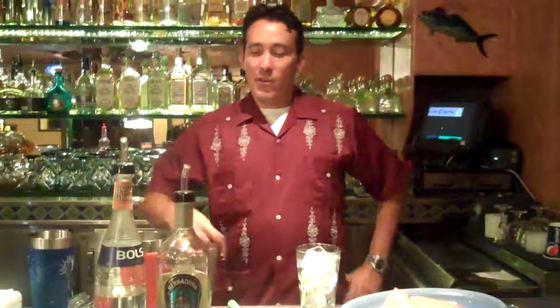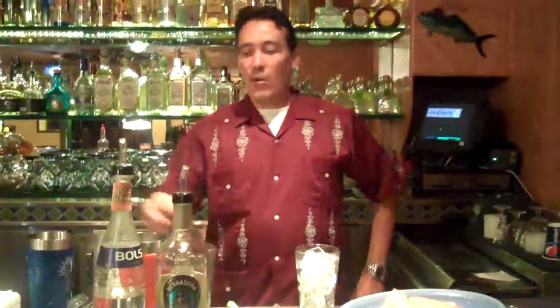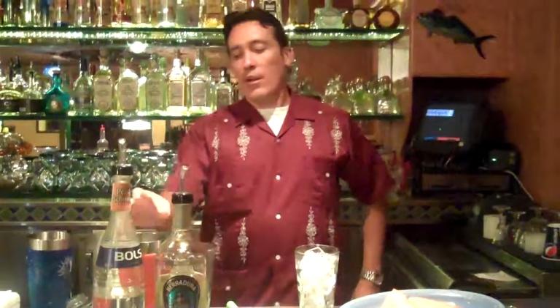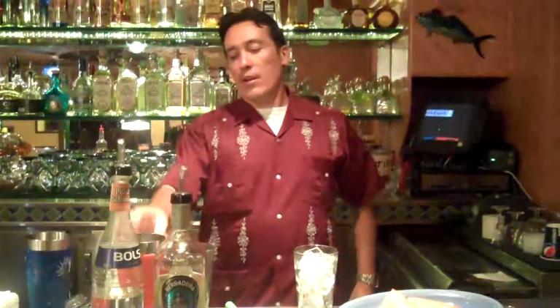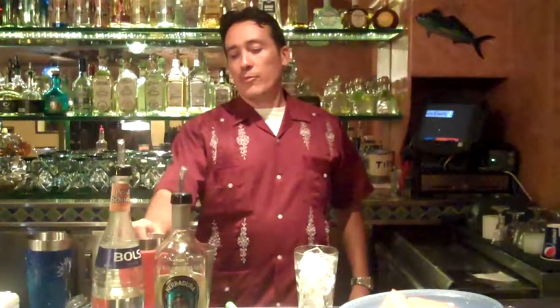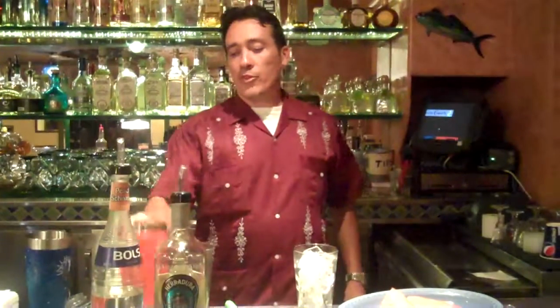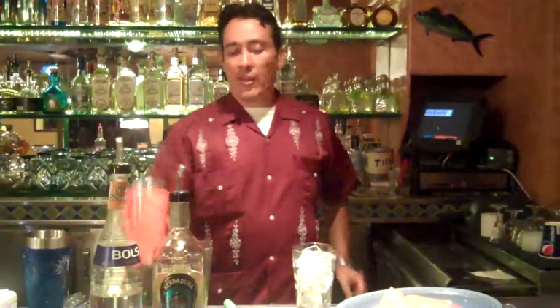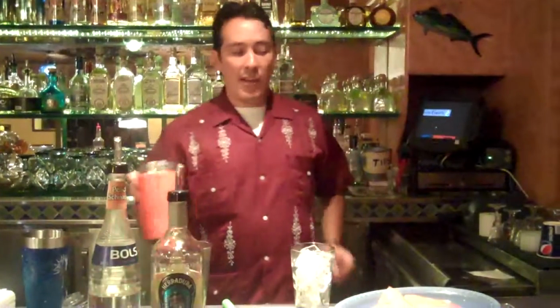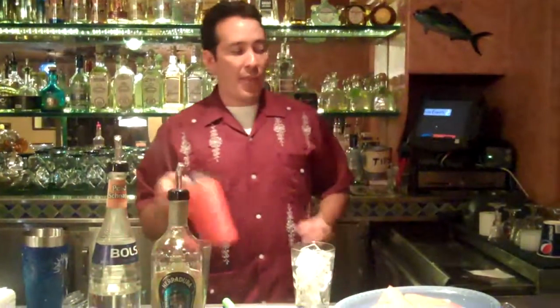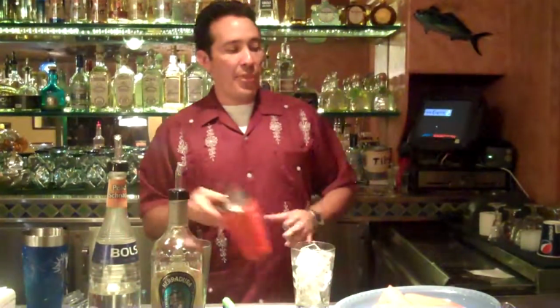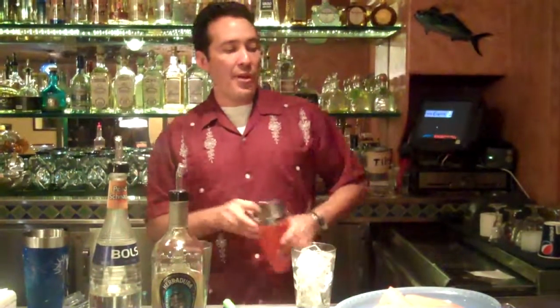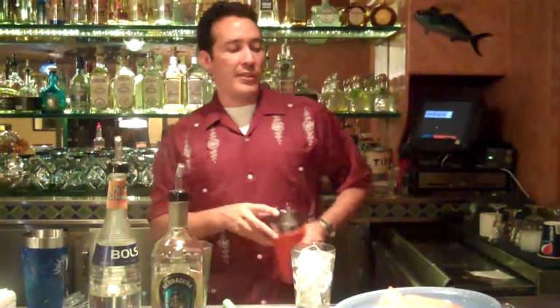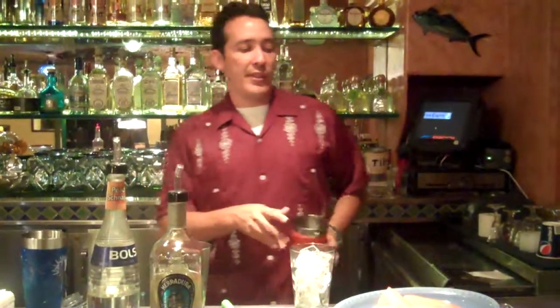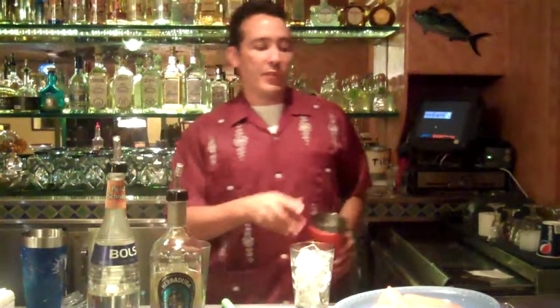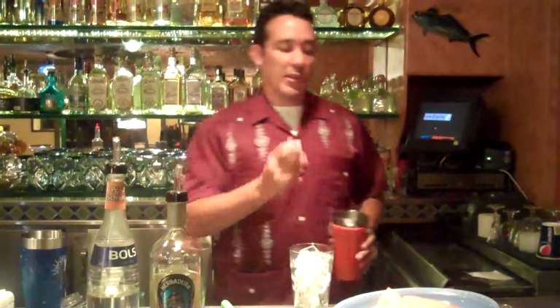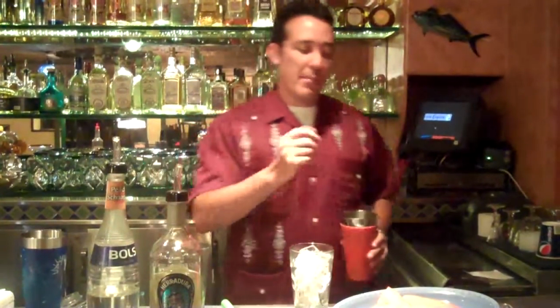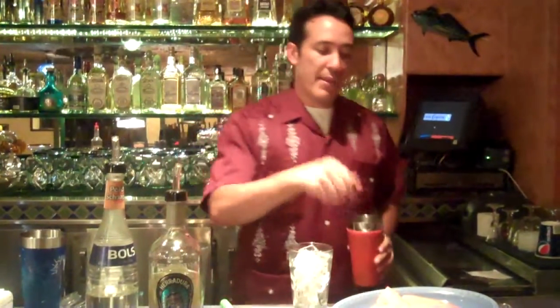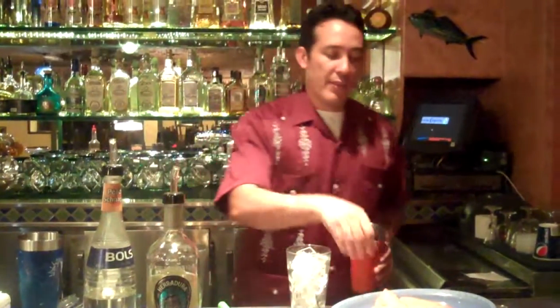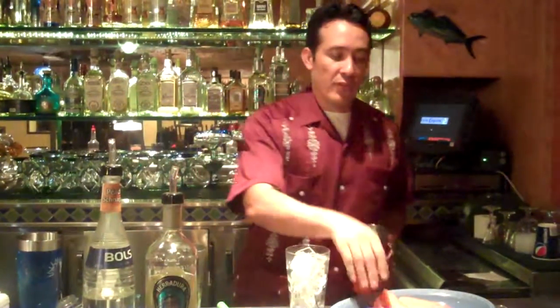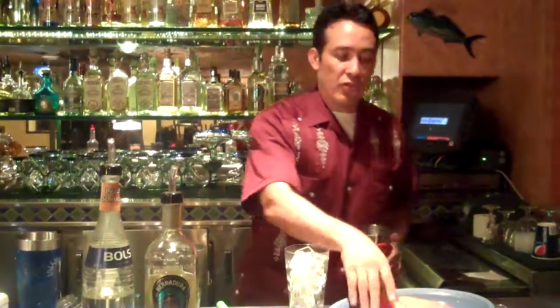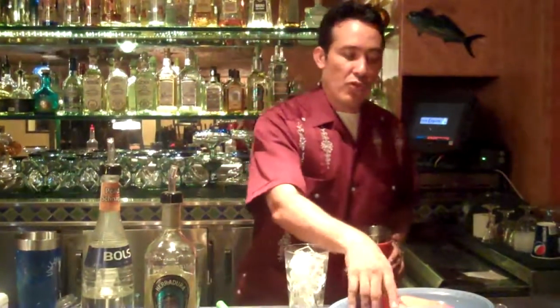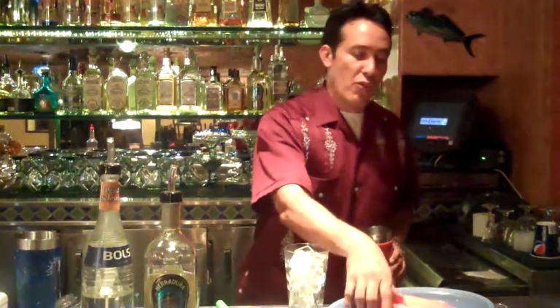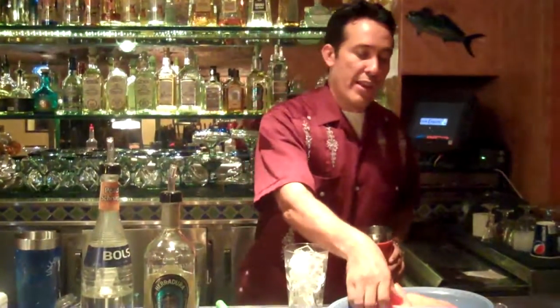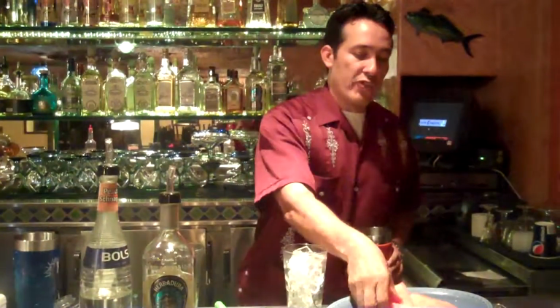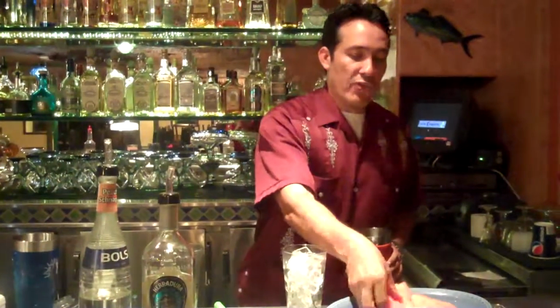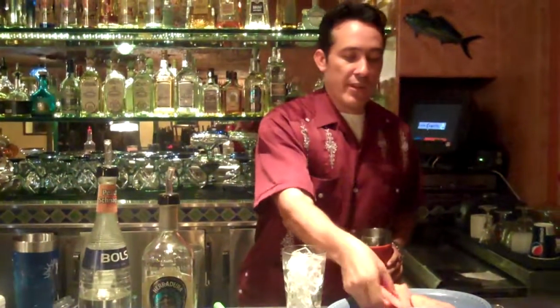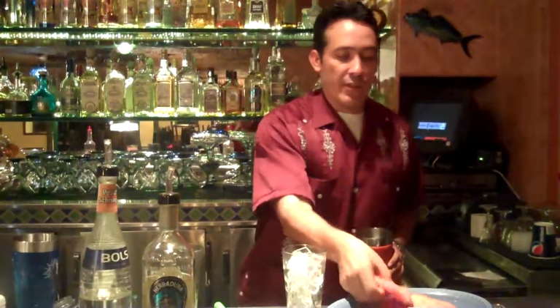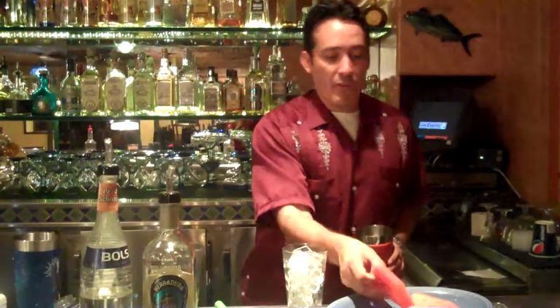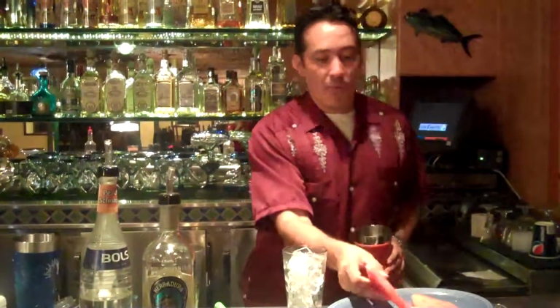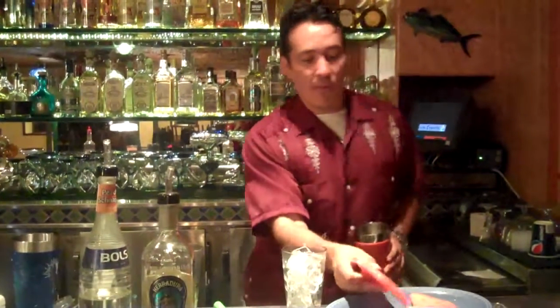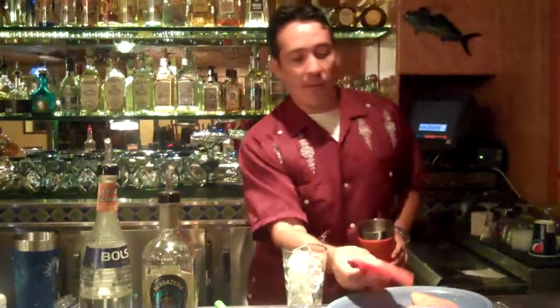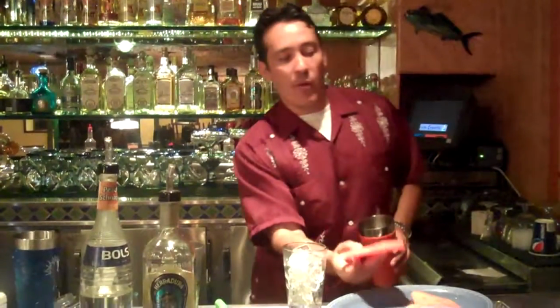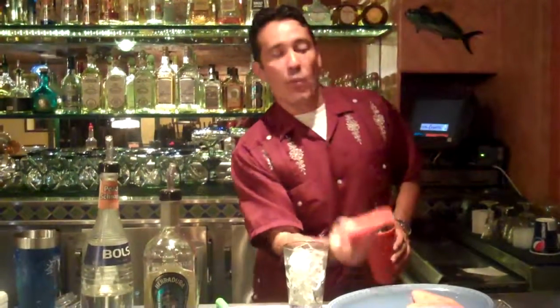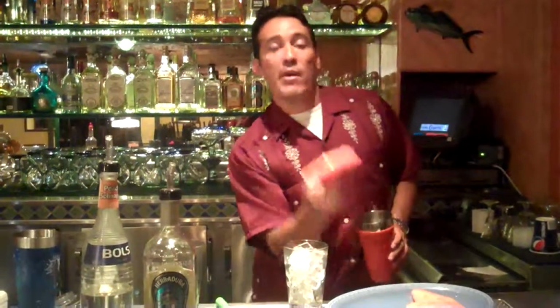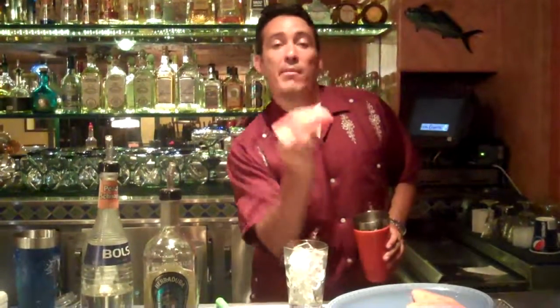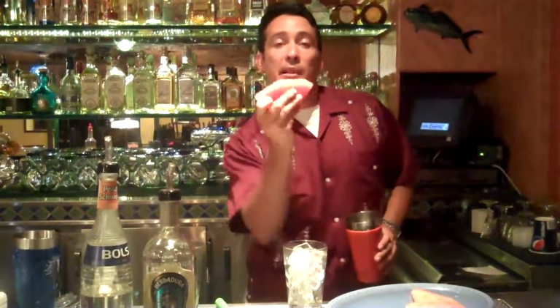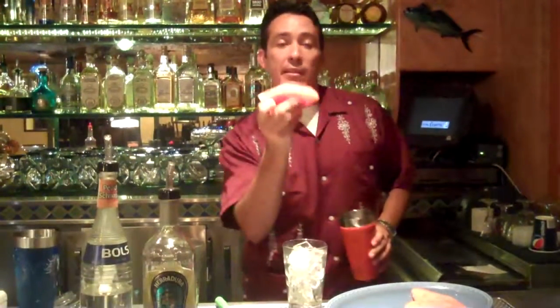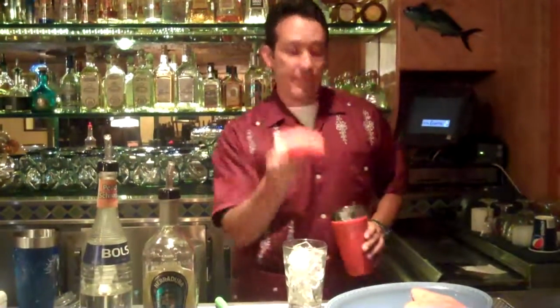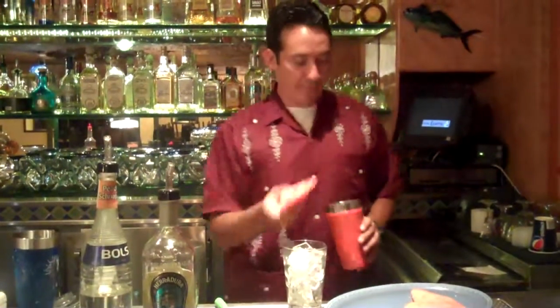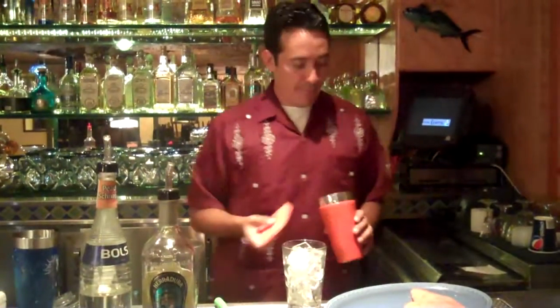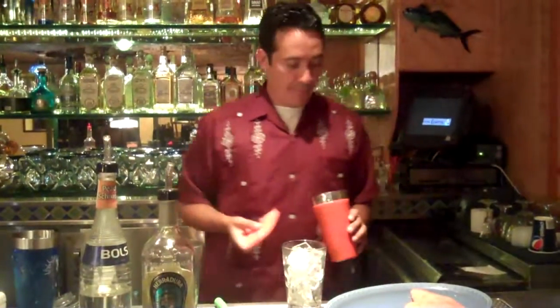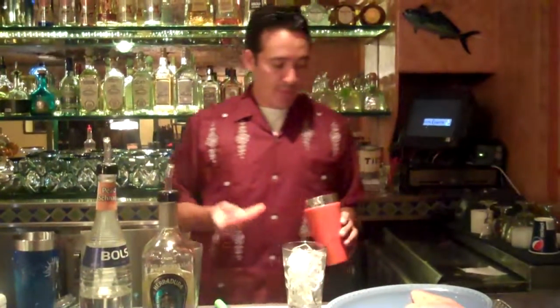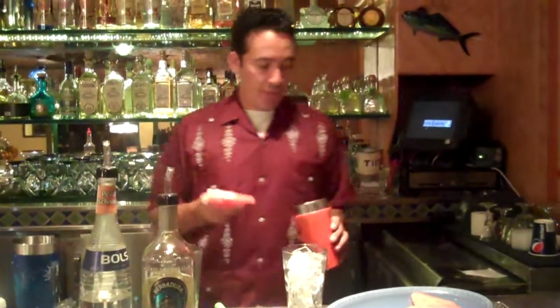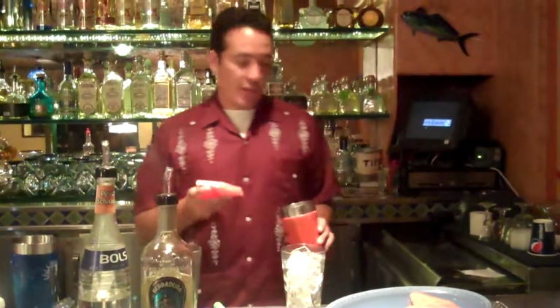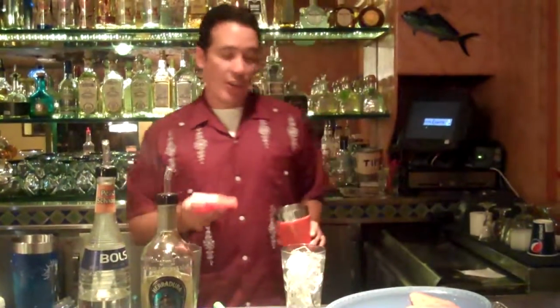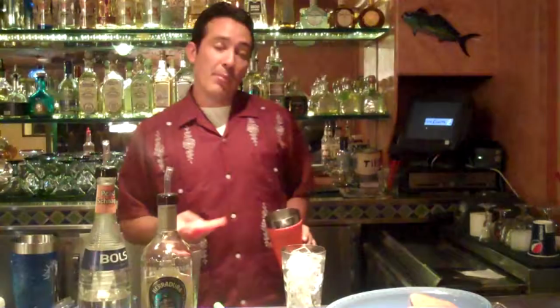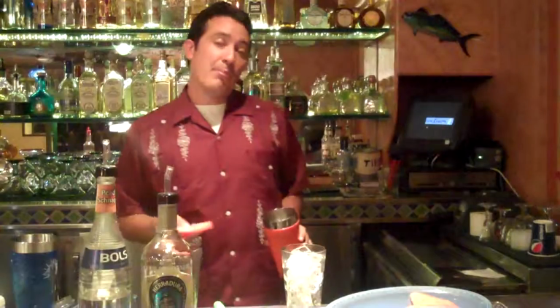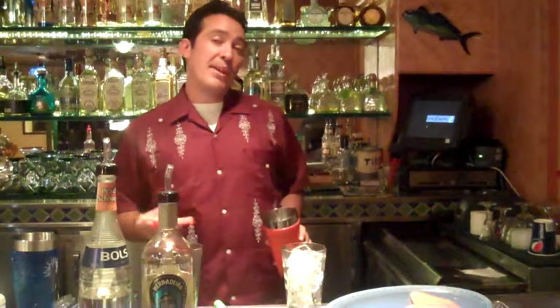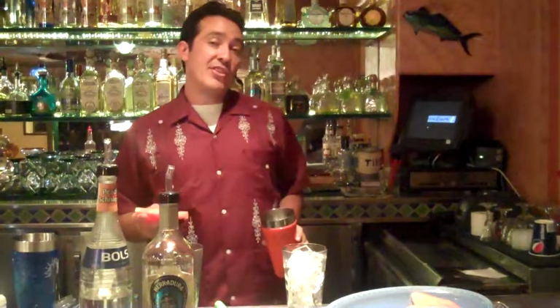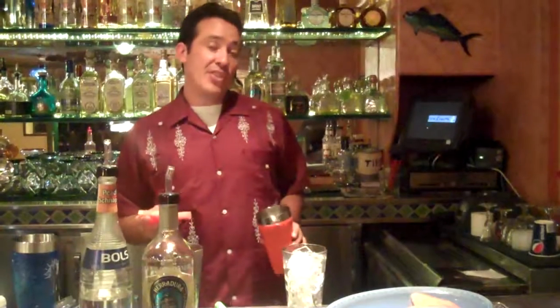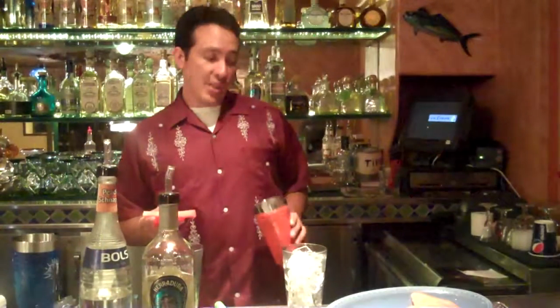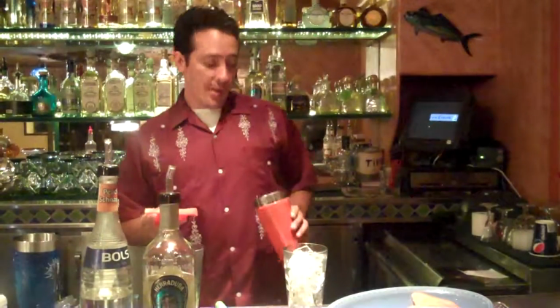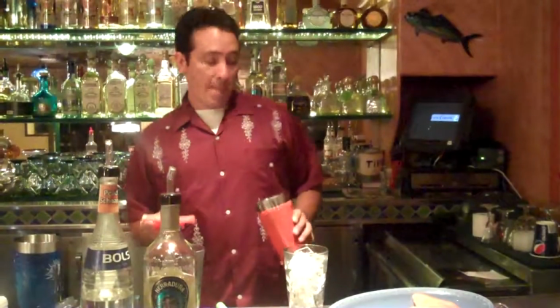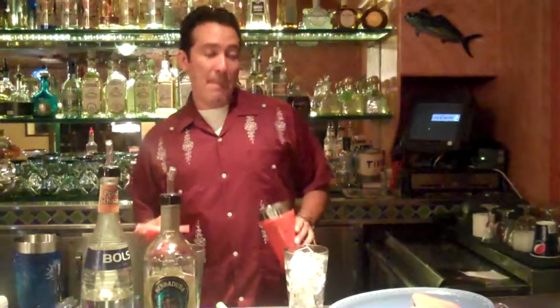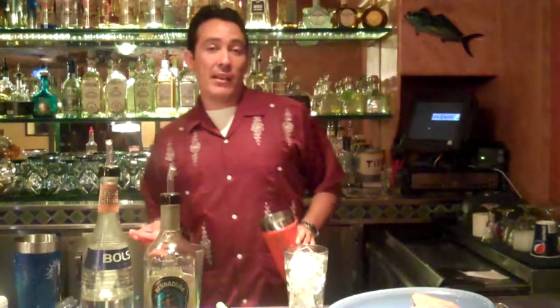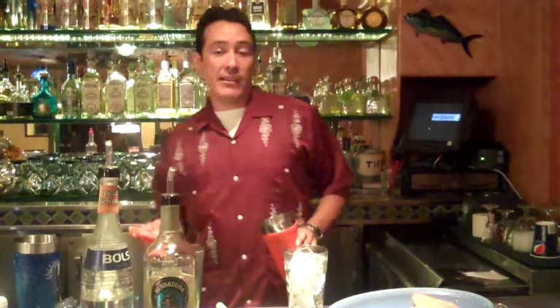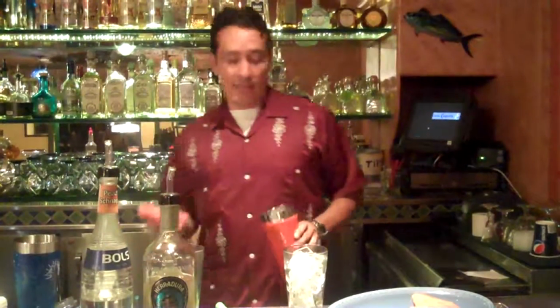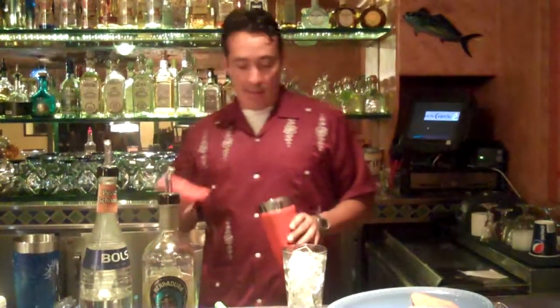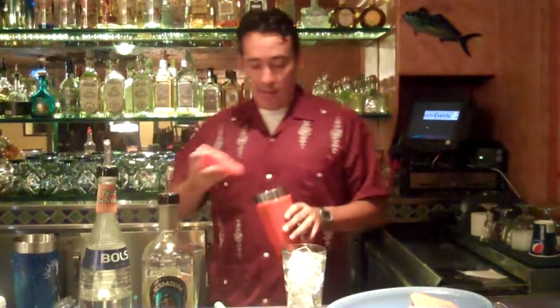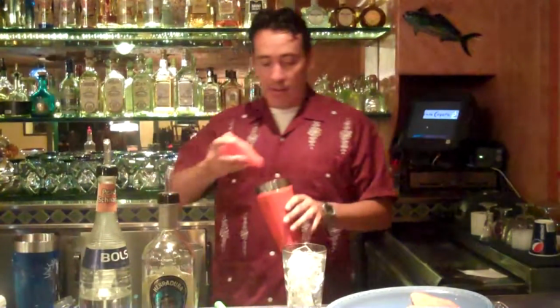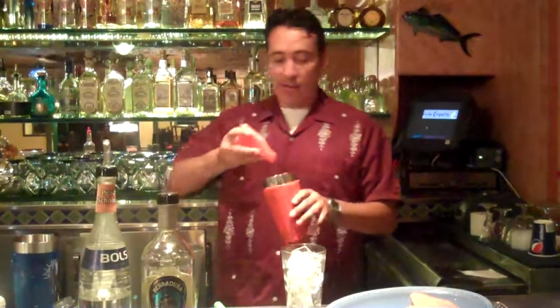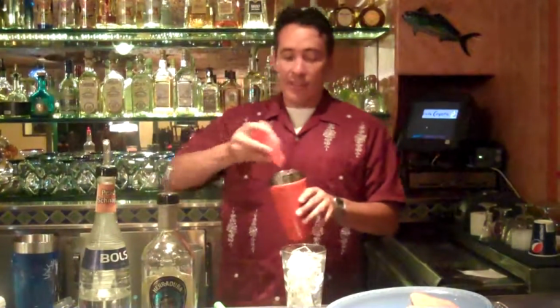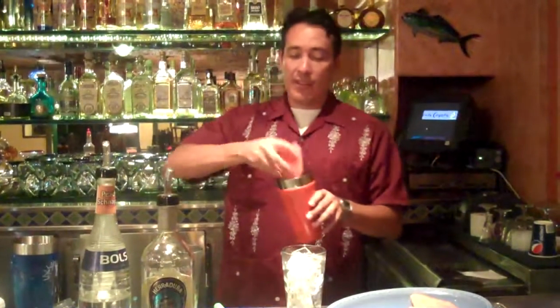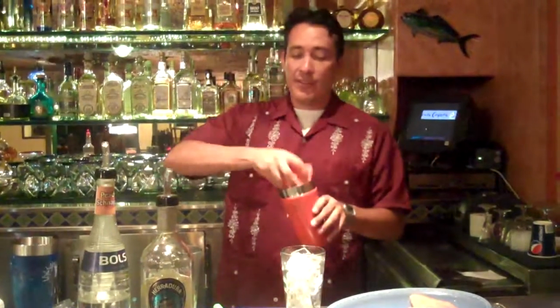Welcome to Tequila Thursday. We're going to make this great drink with watermelon. It's called the Peachy Melon Tequila Cocktail.